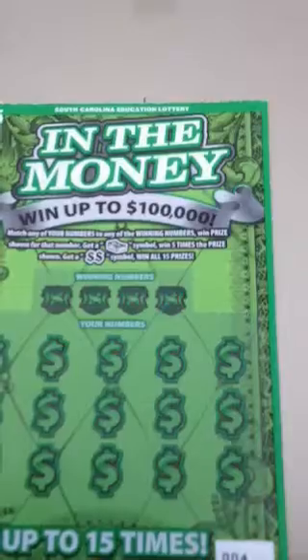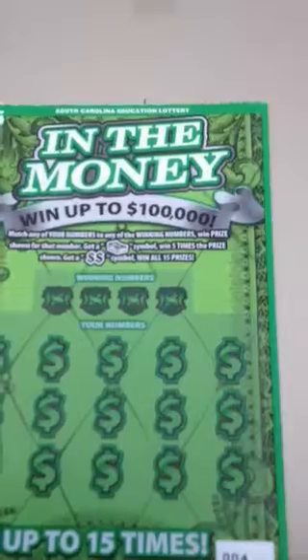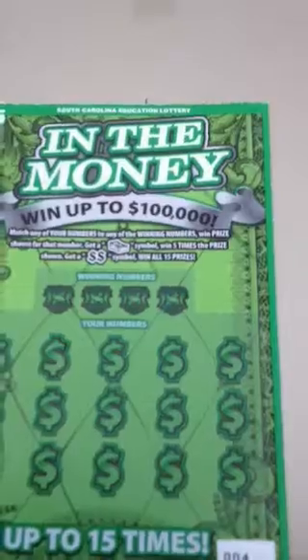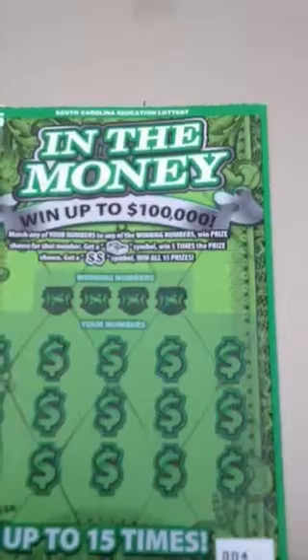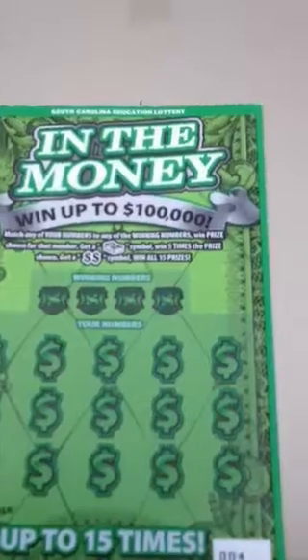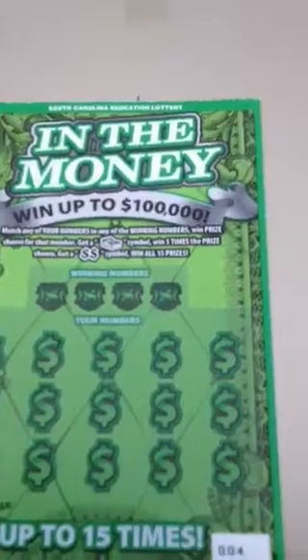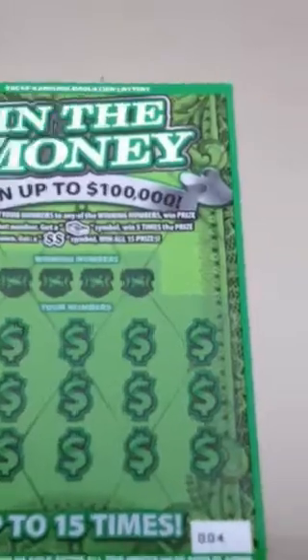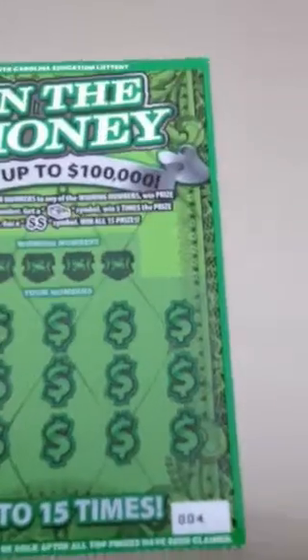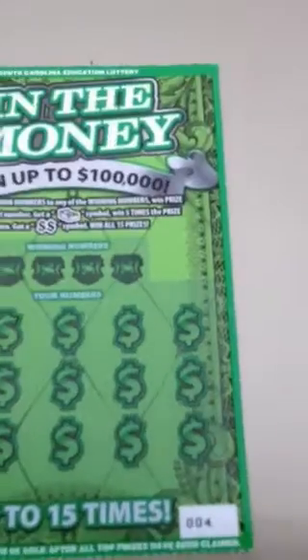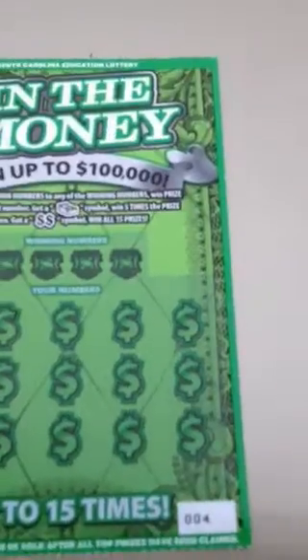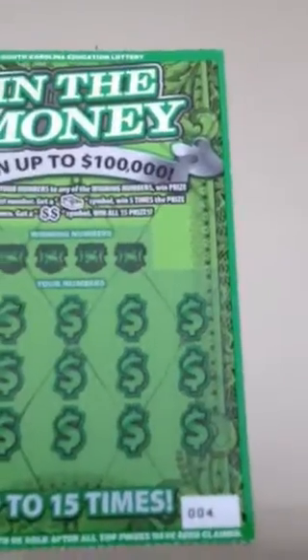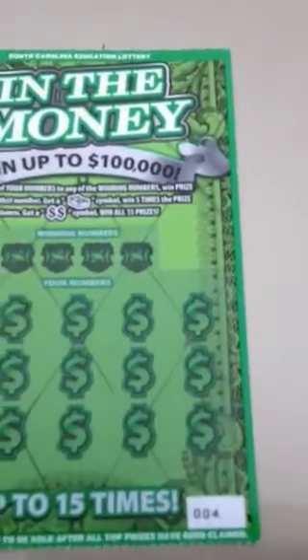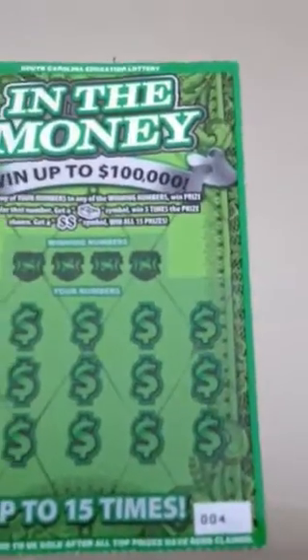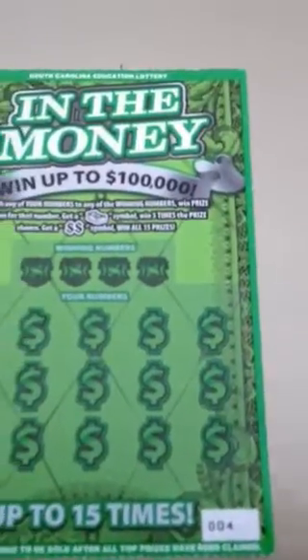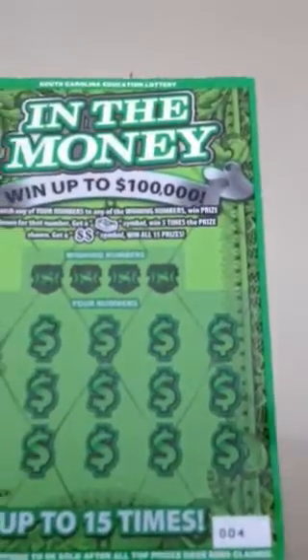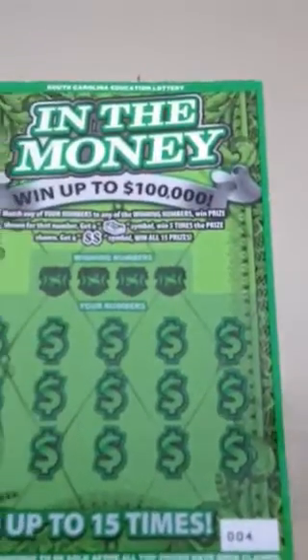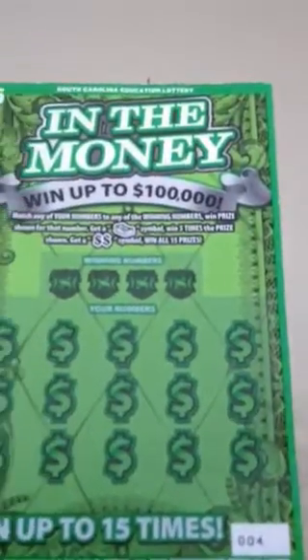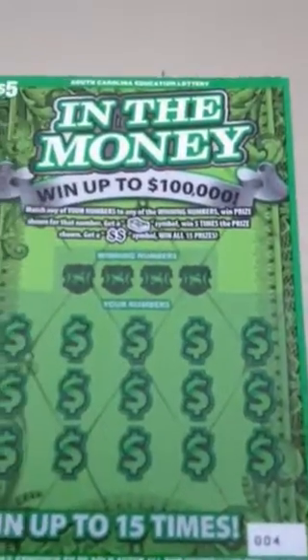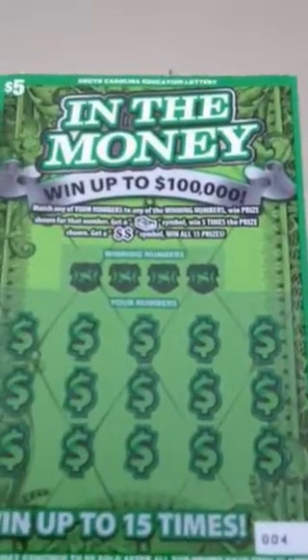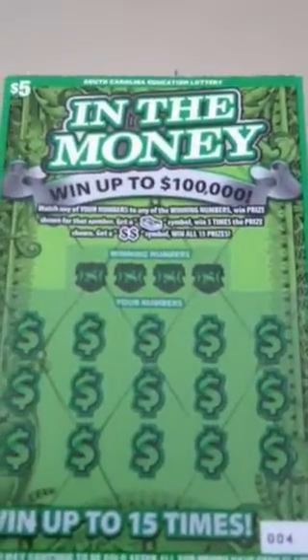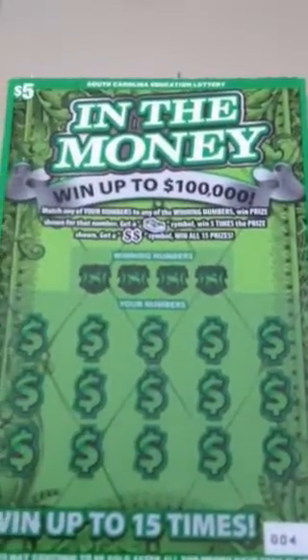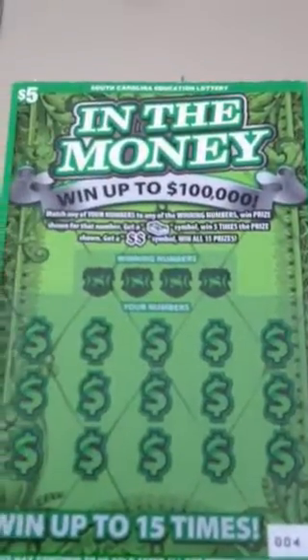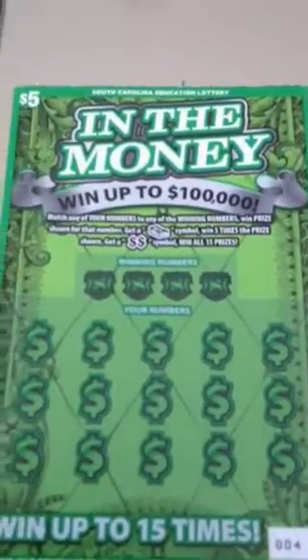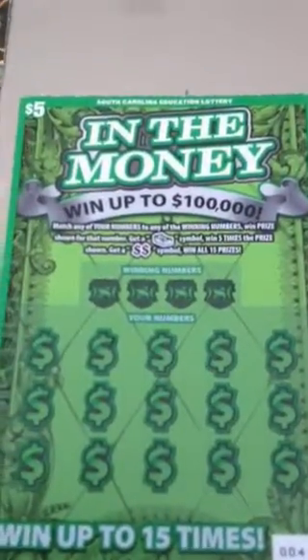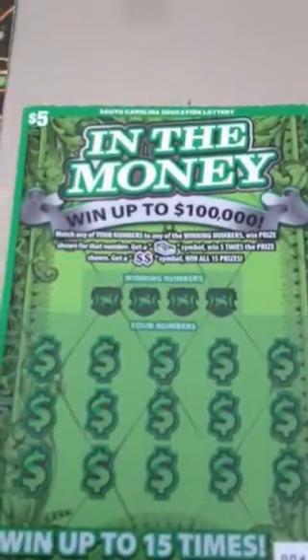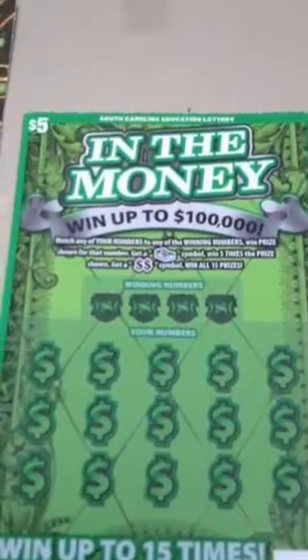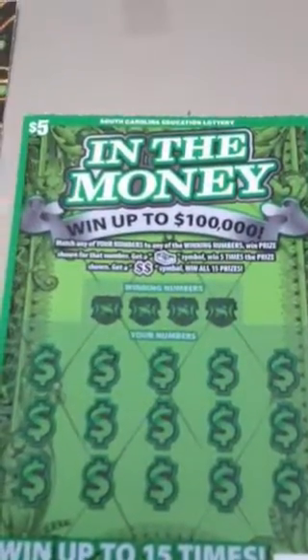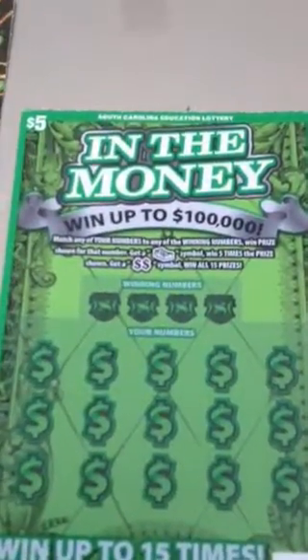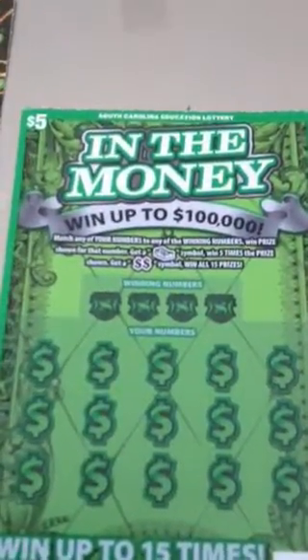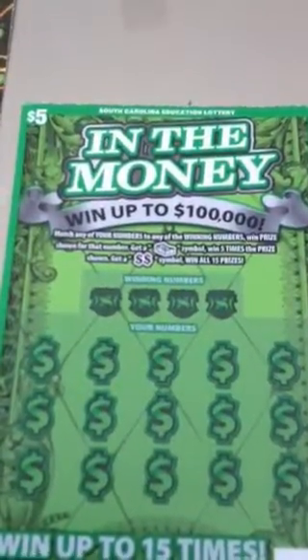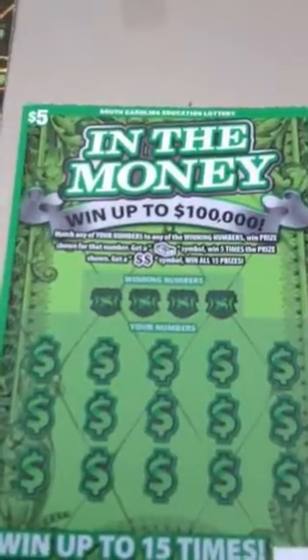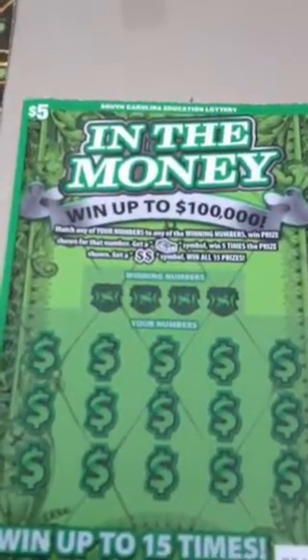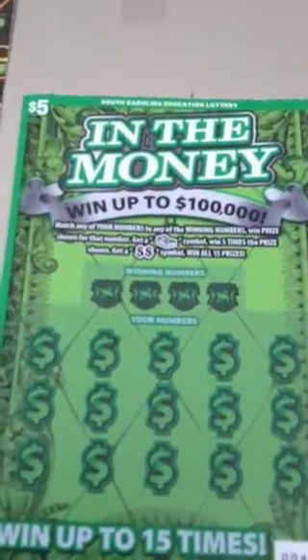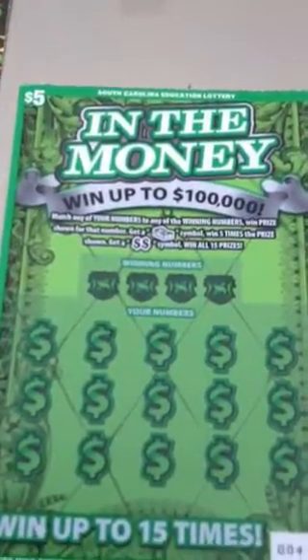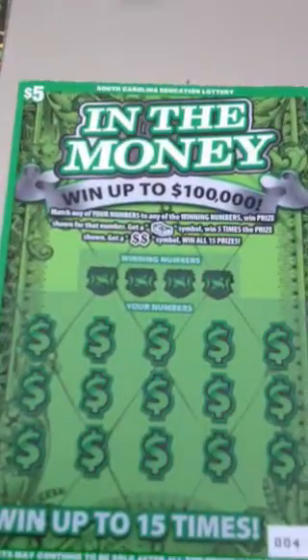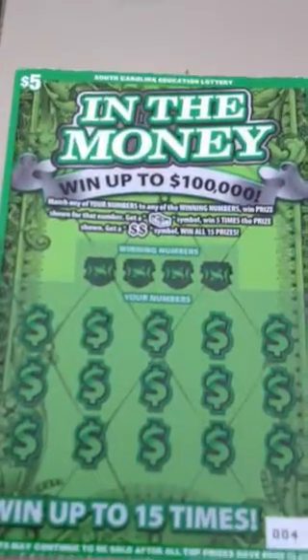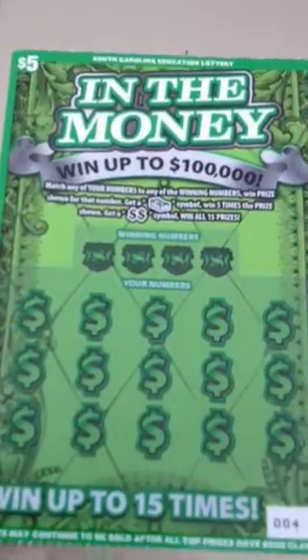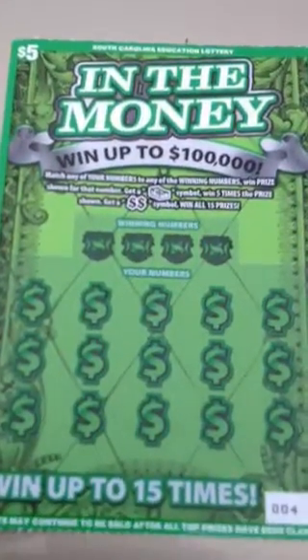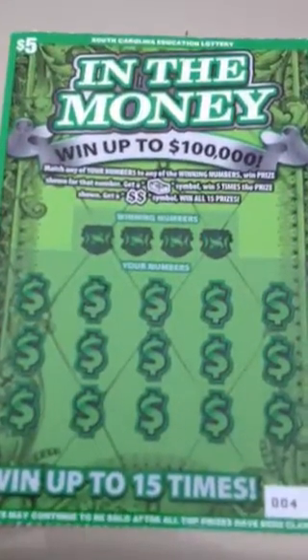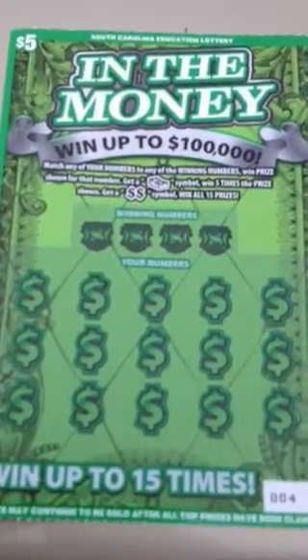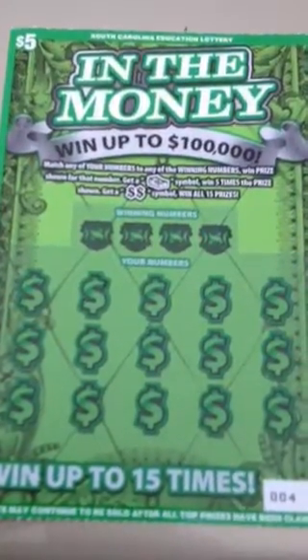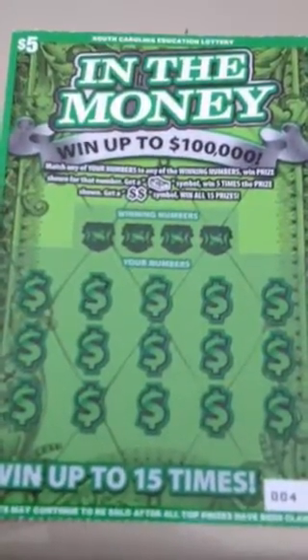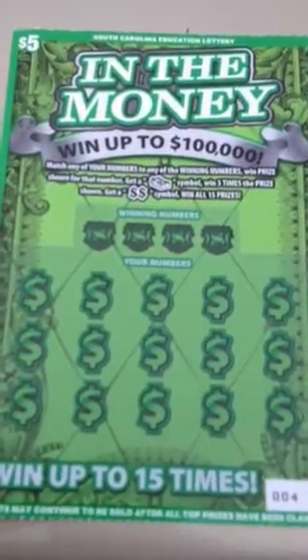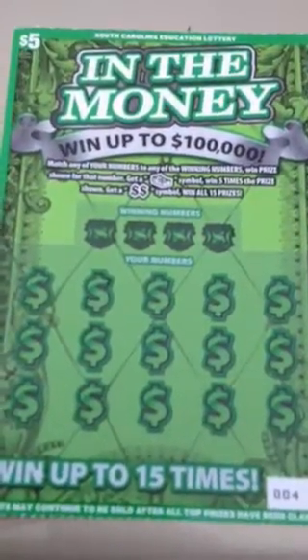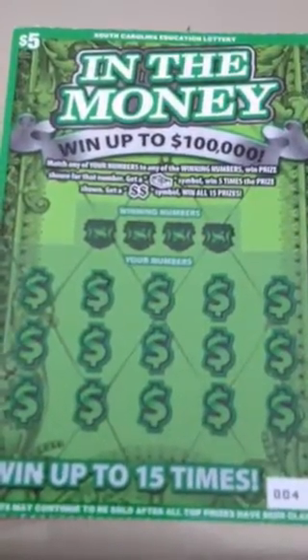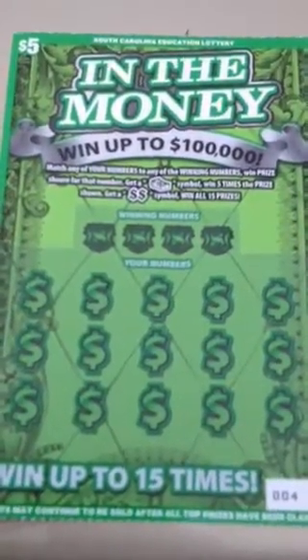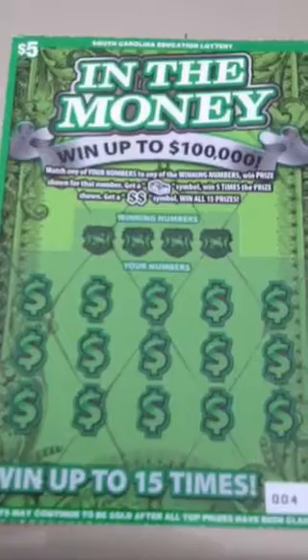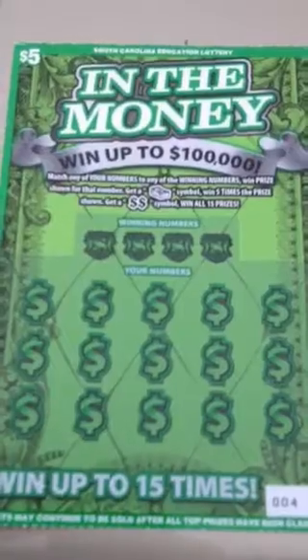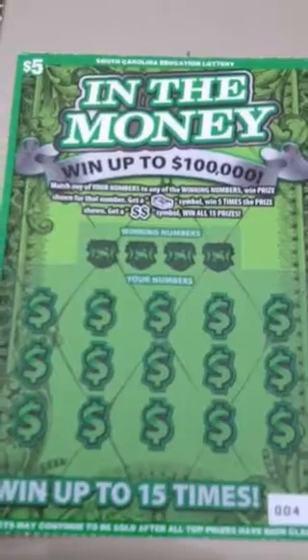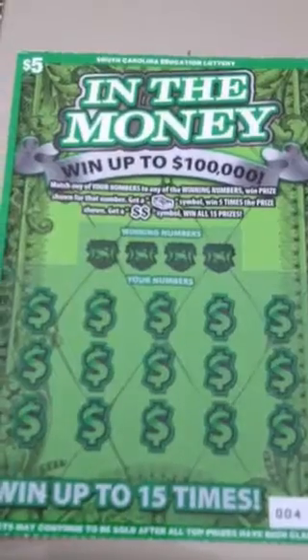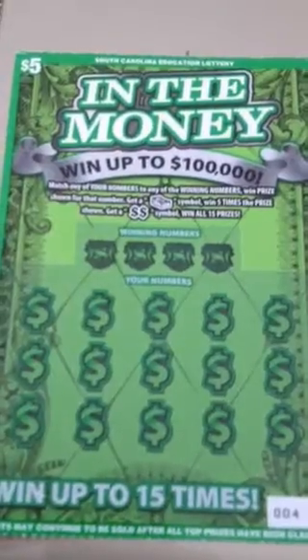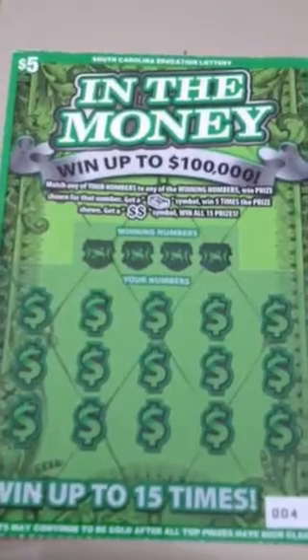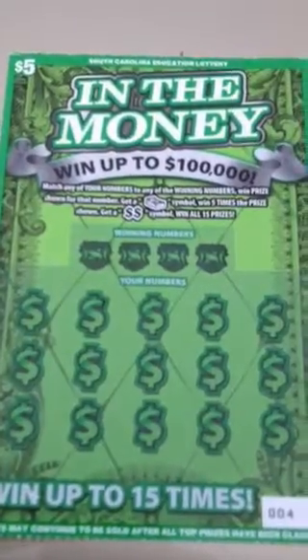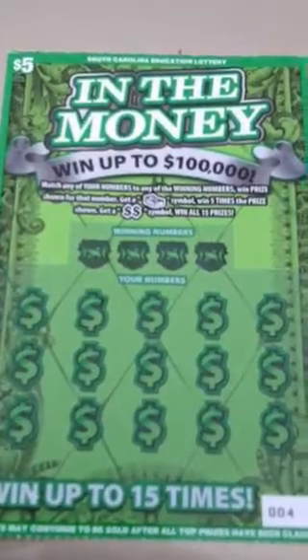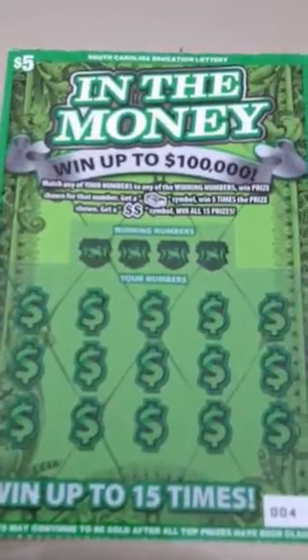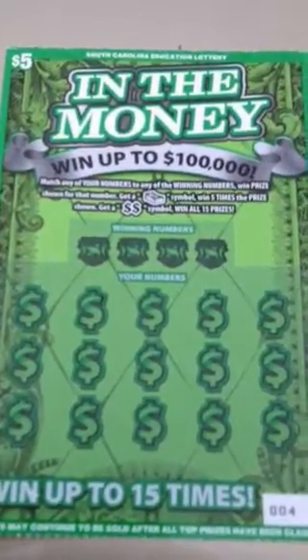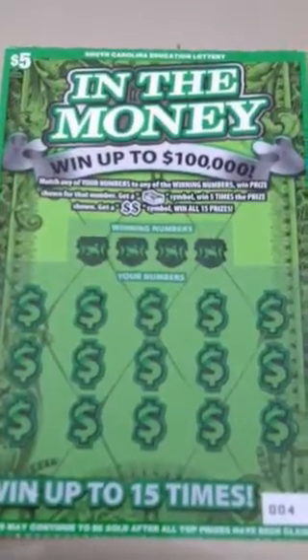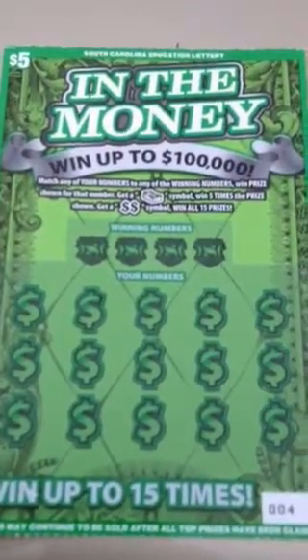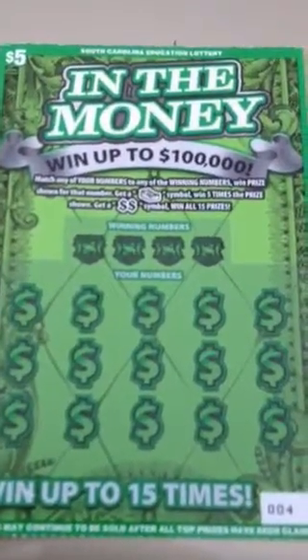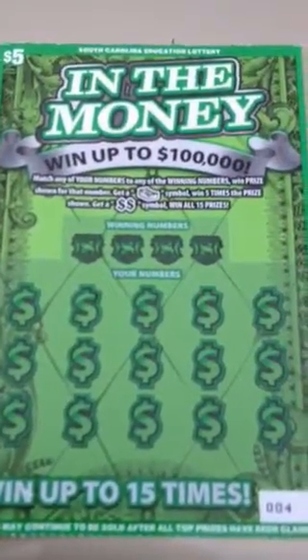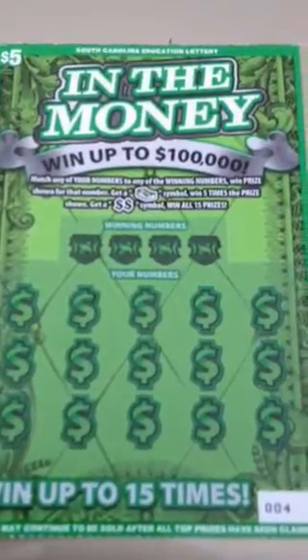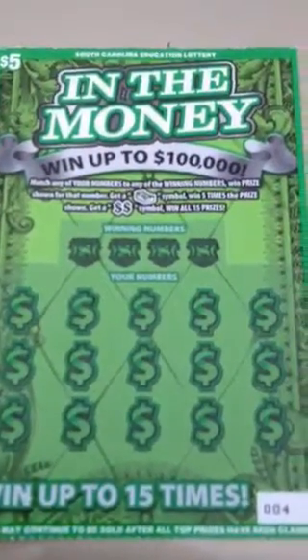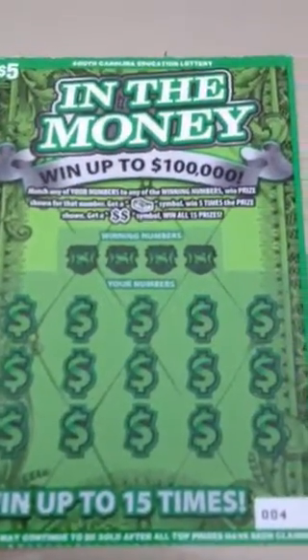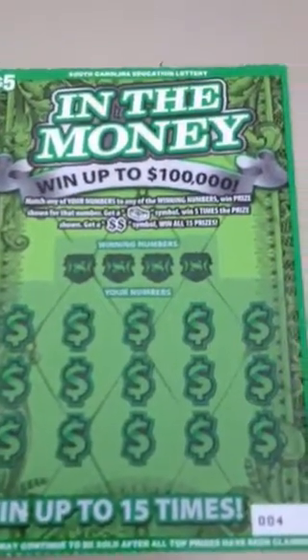What's up everybody? I'm going to bring you a couple videos today to showcase the new $5 and $10 cards from the South Carolina Lottery.